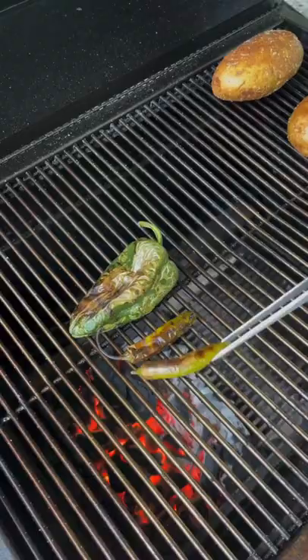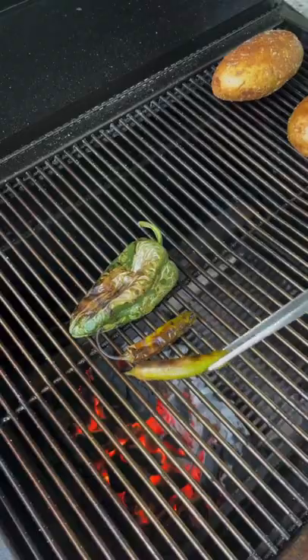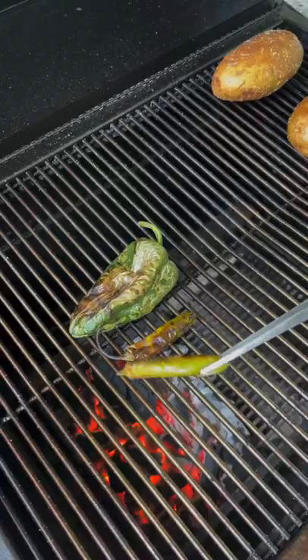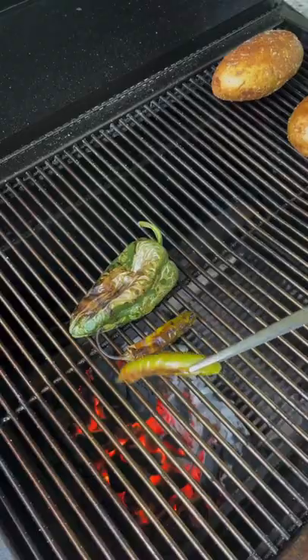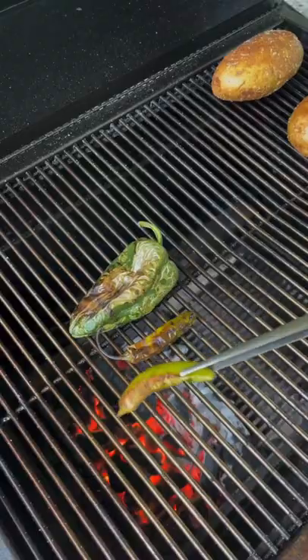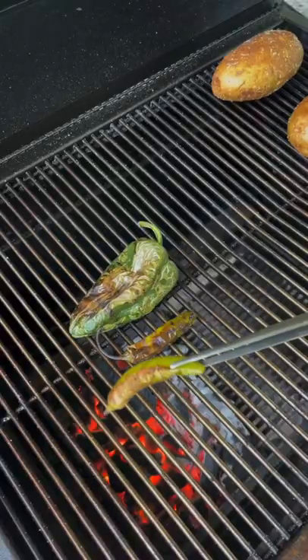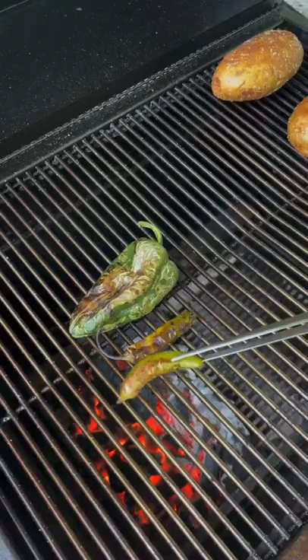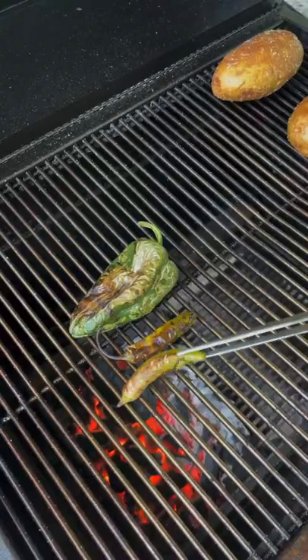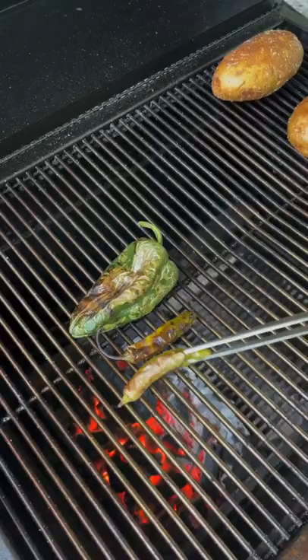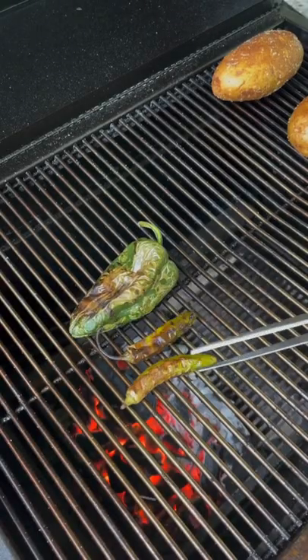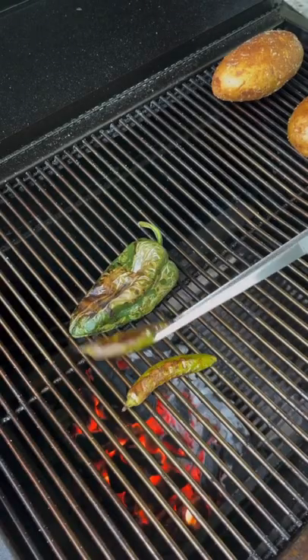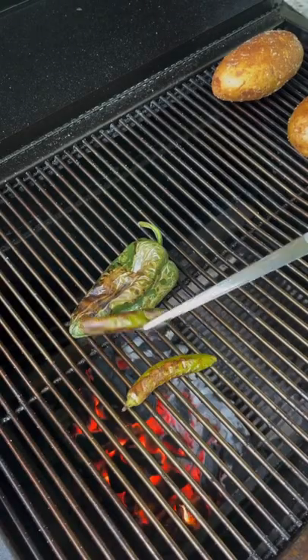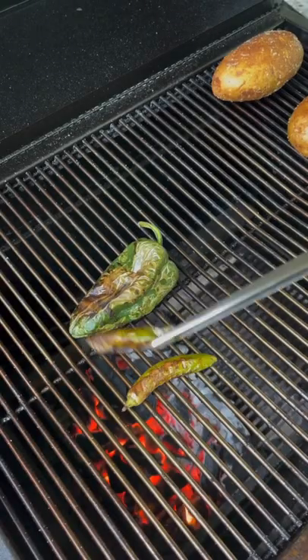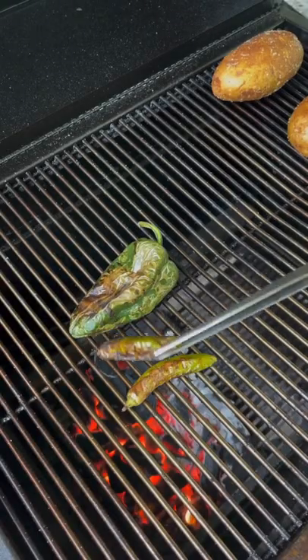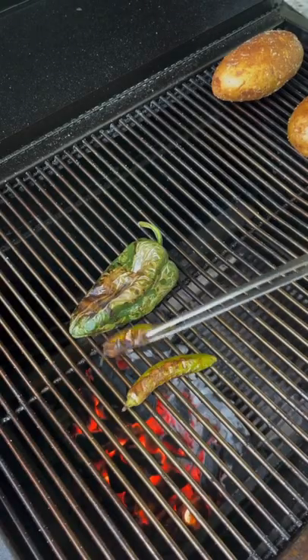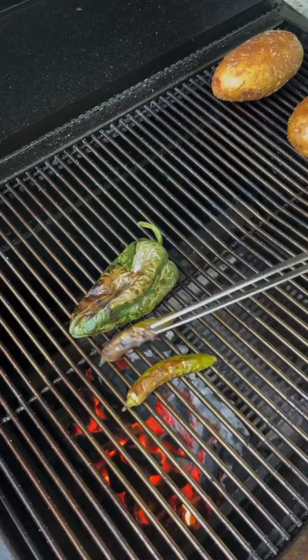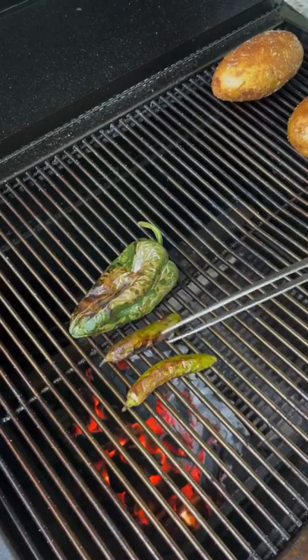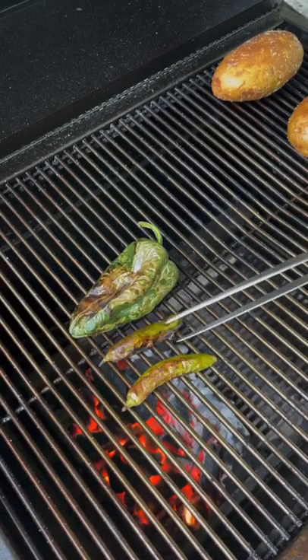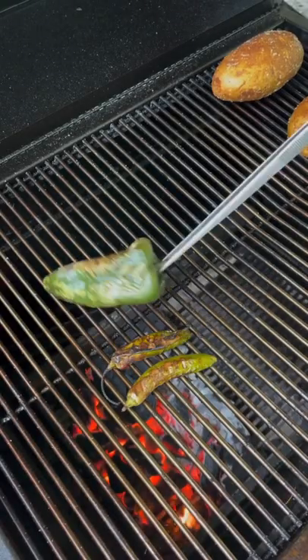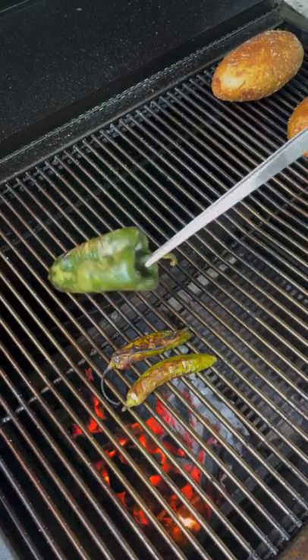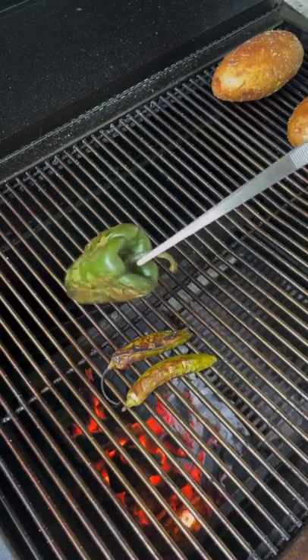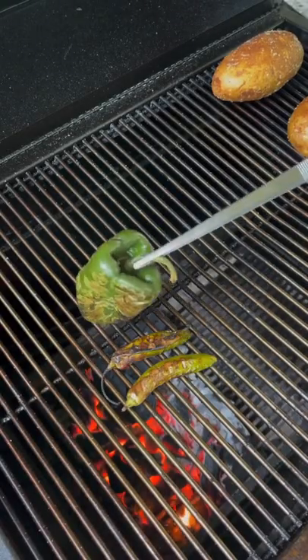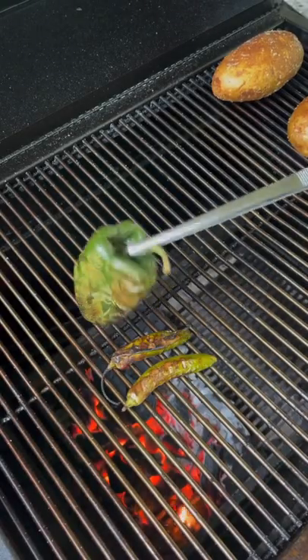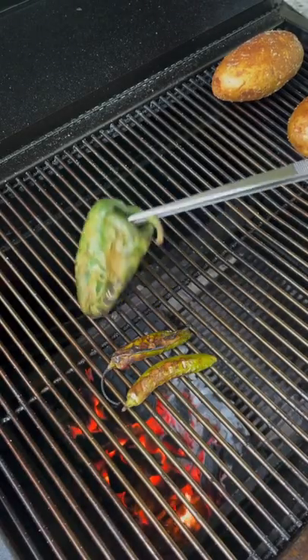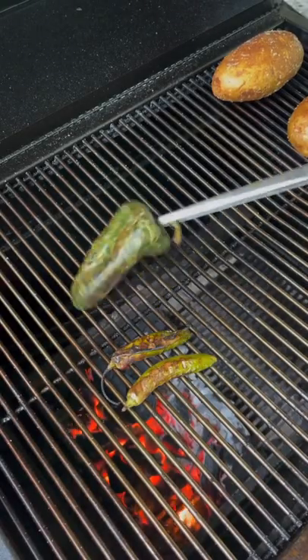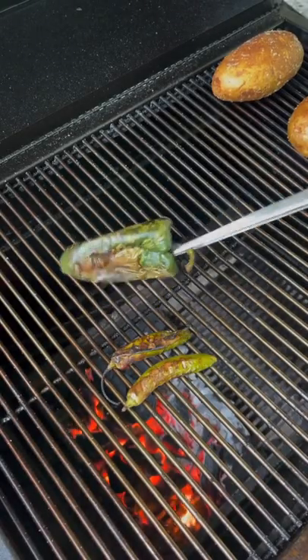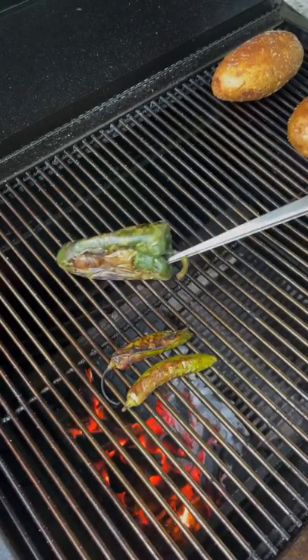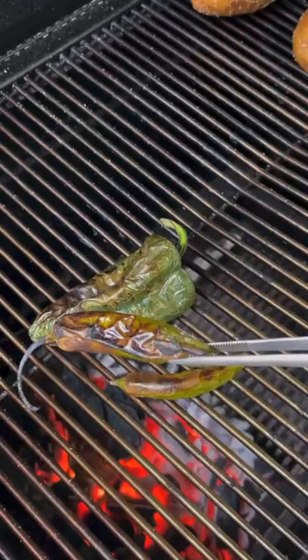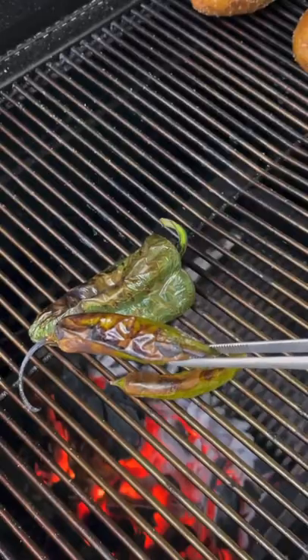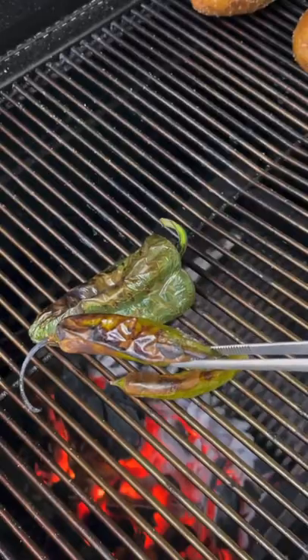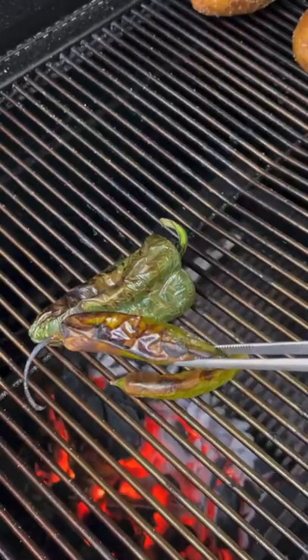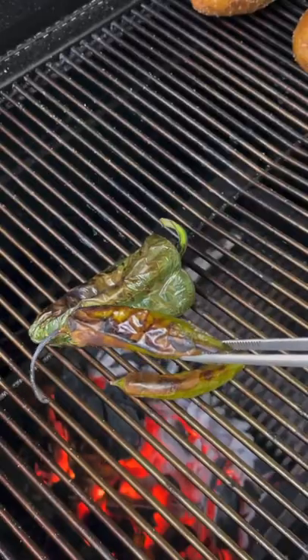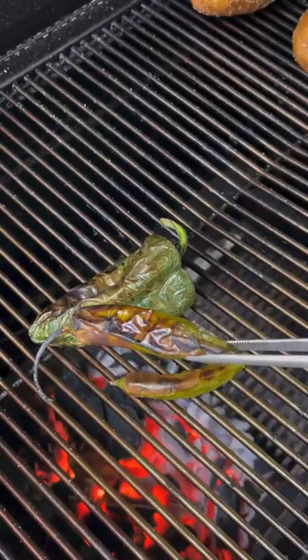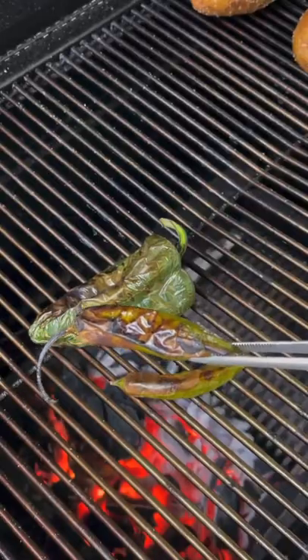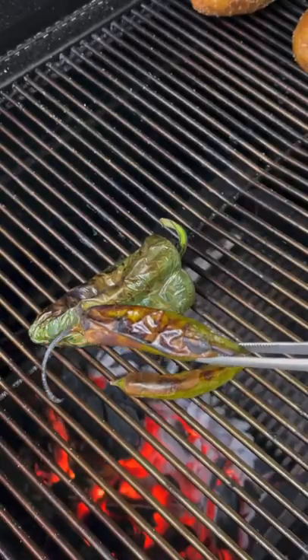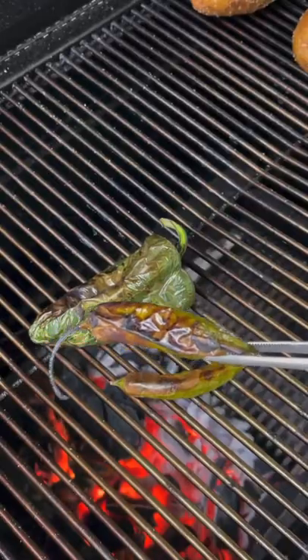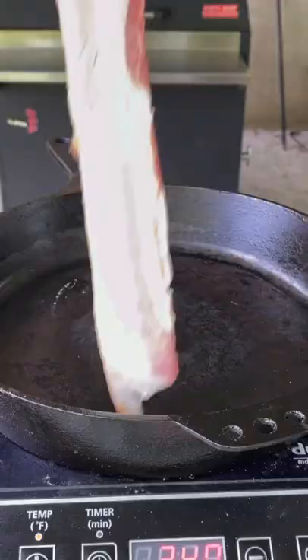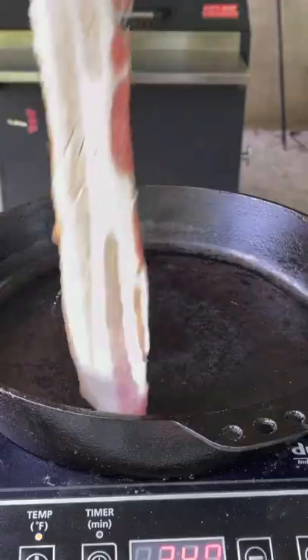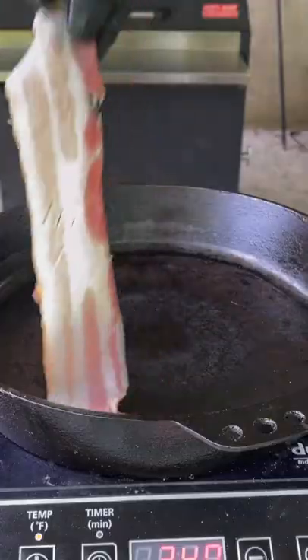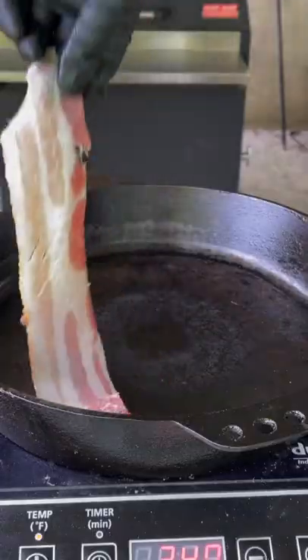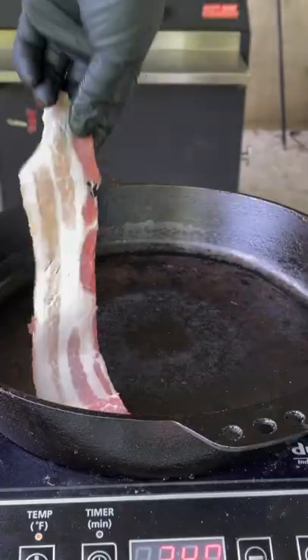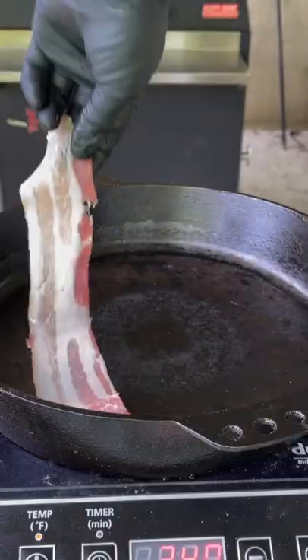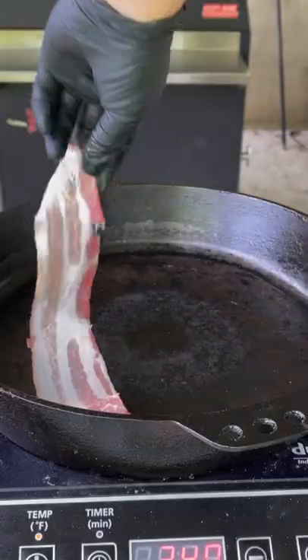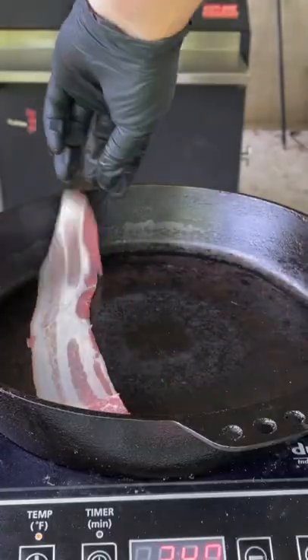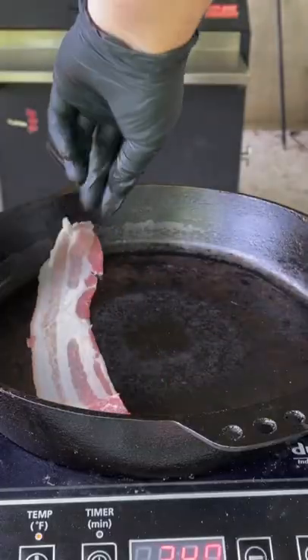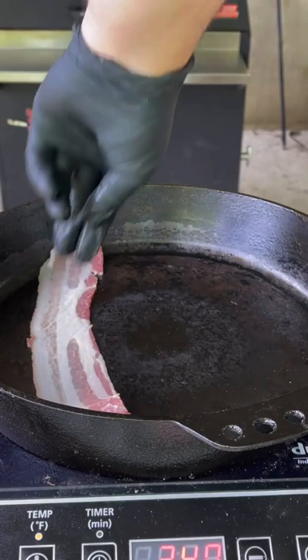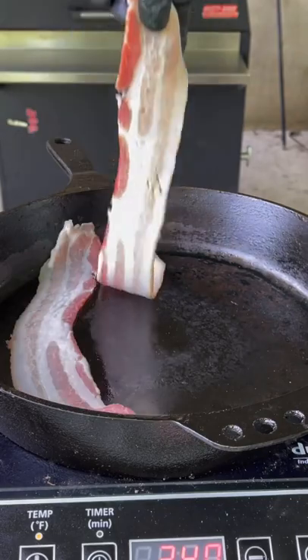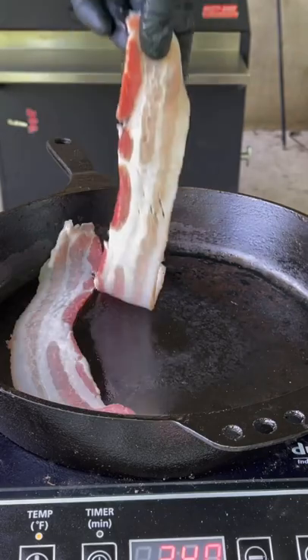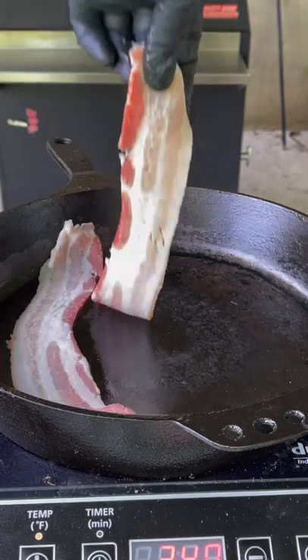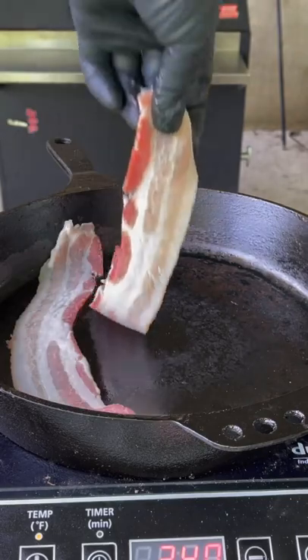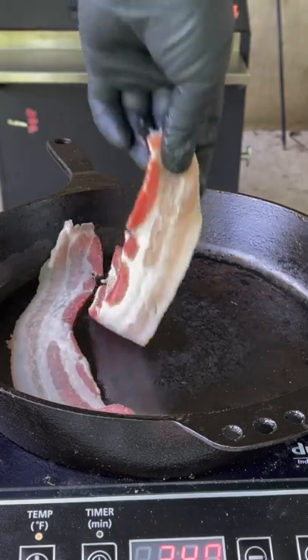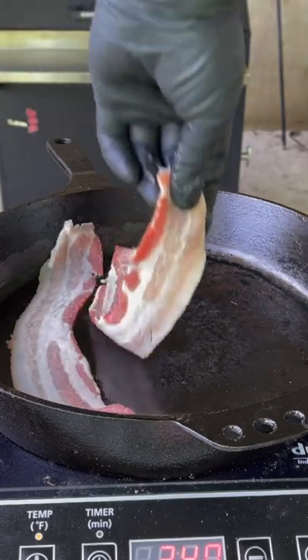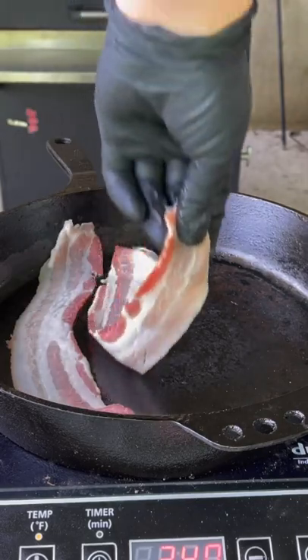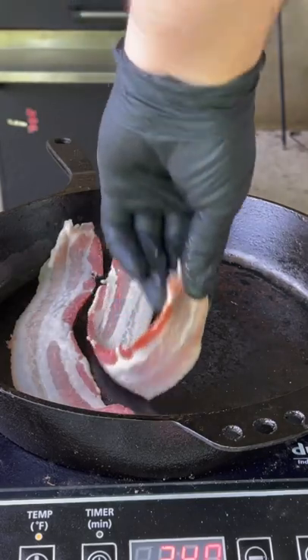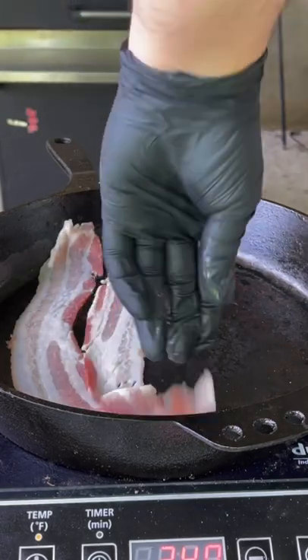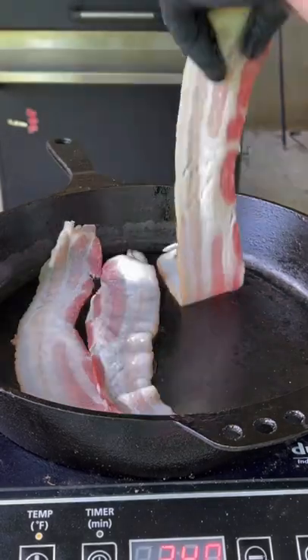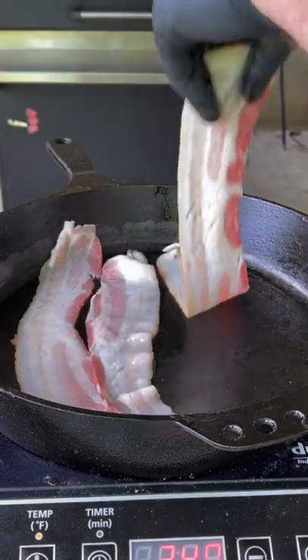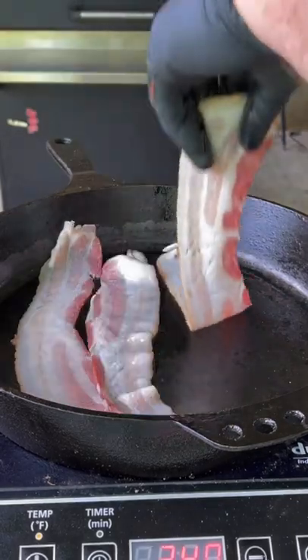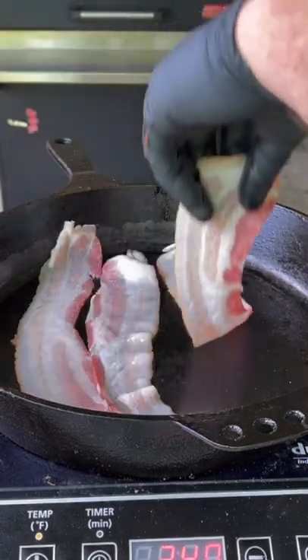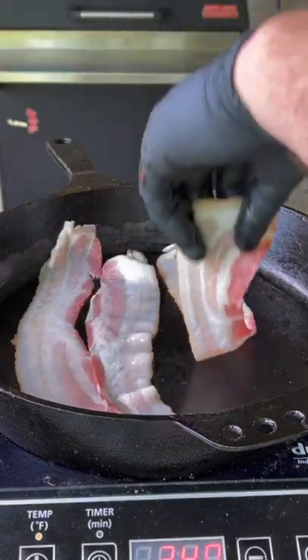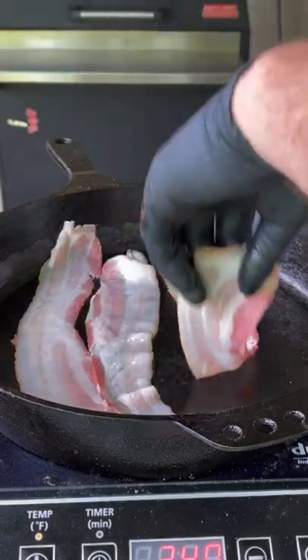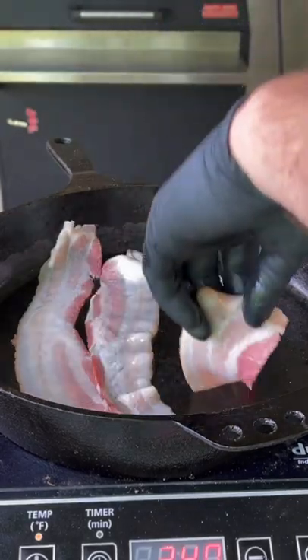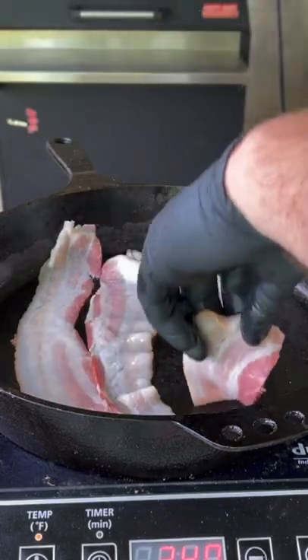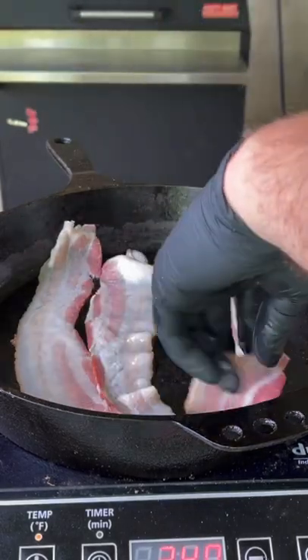We're going to get a poblano and some jalapeños on there and go ahead and toast them up — char them like you see right there. Remove them and deseed them.